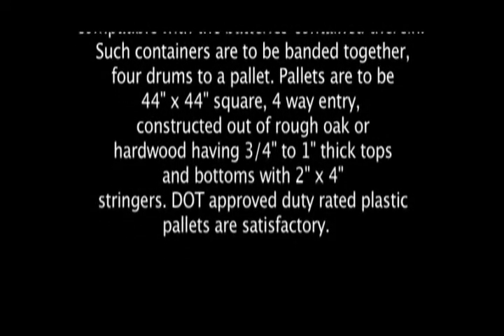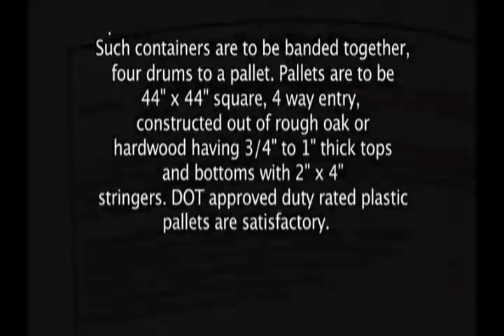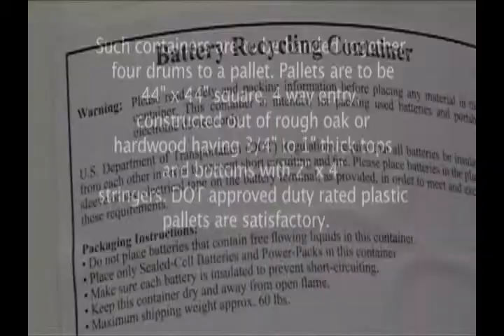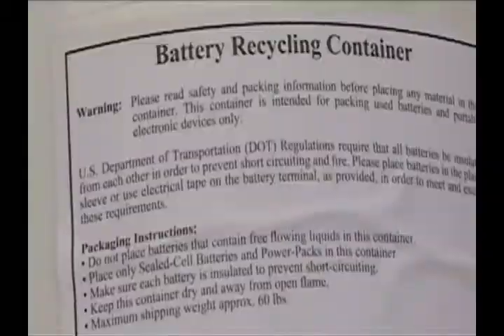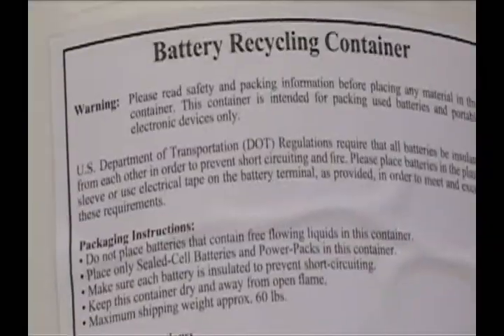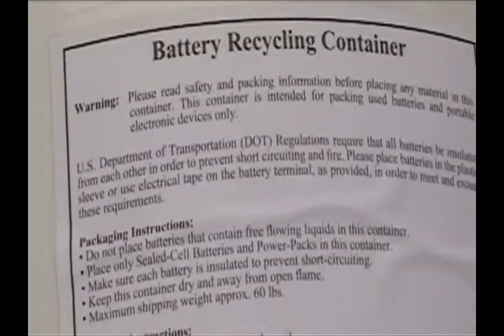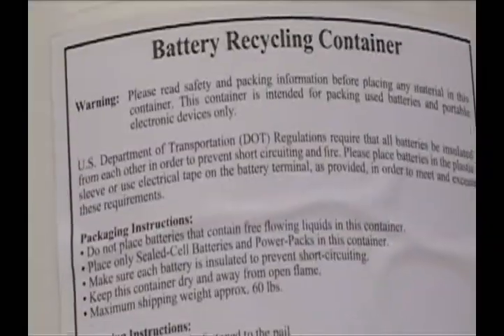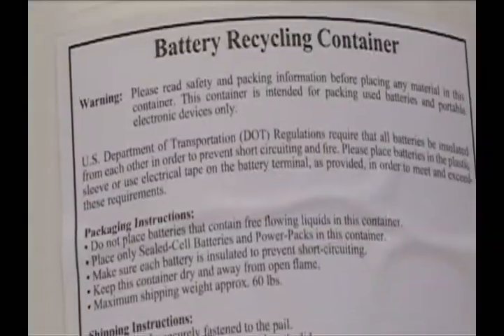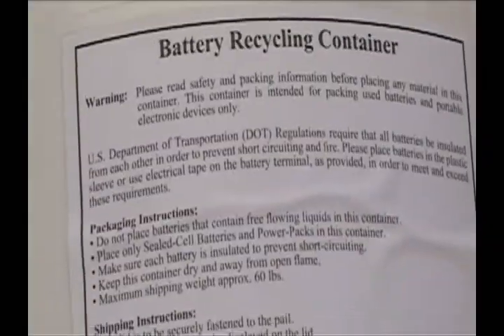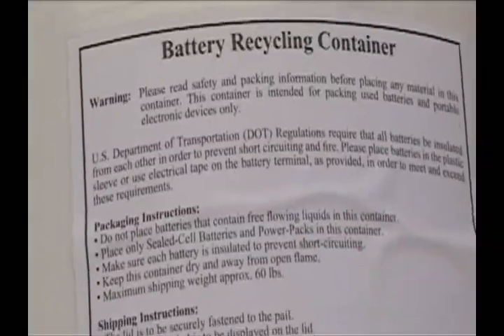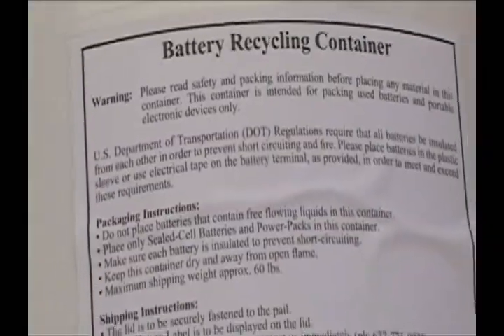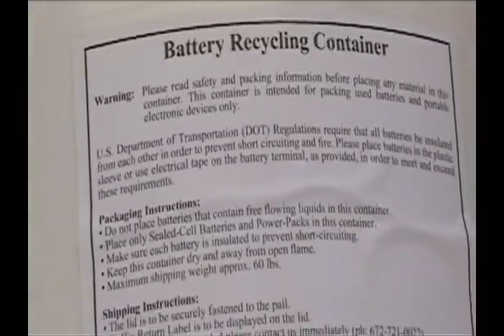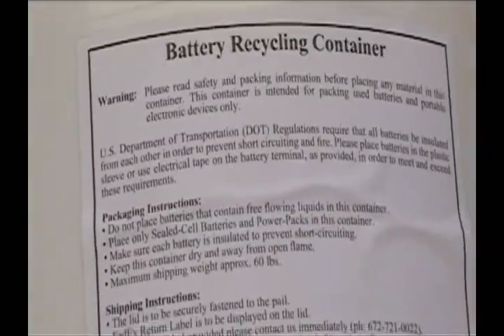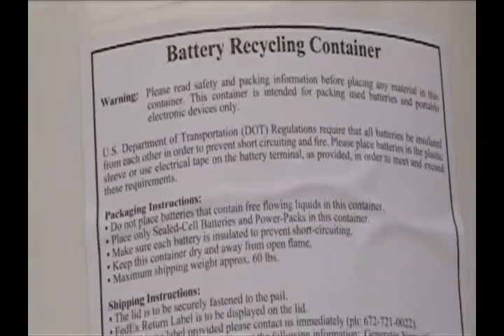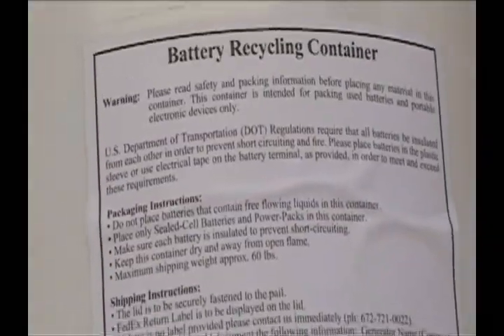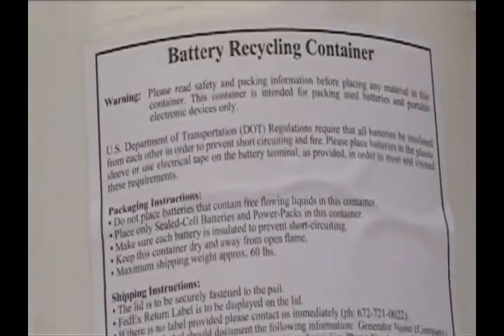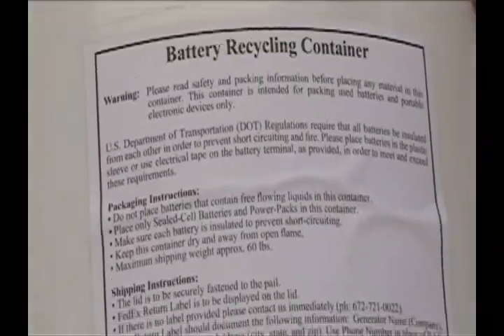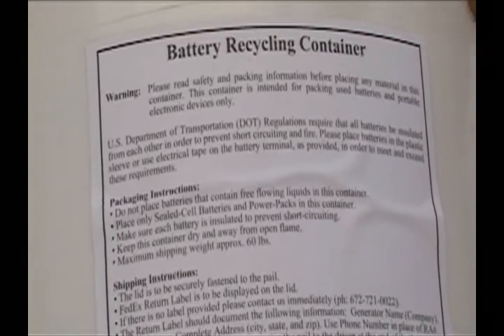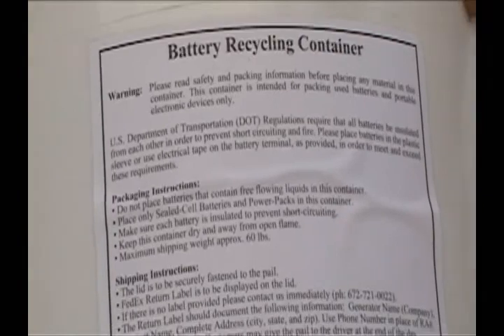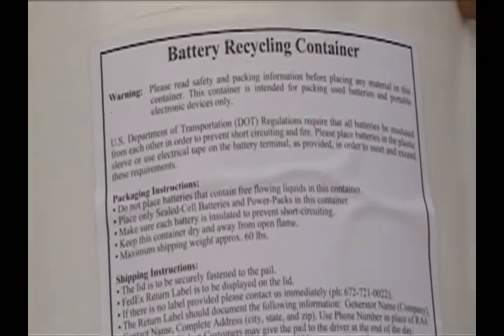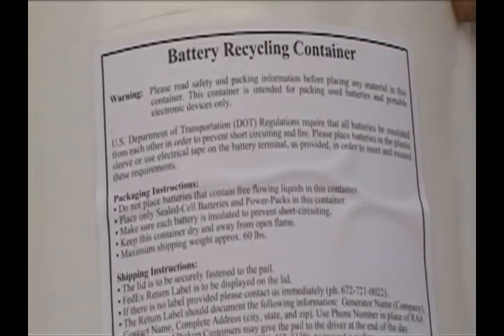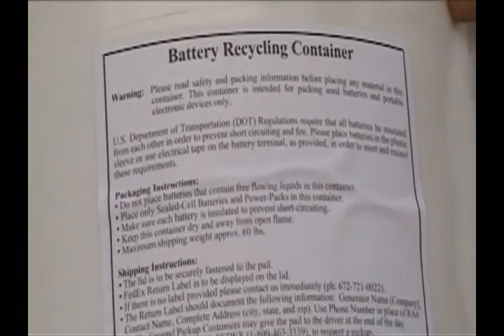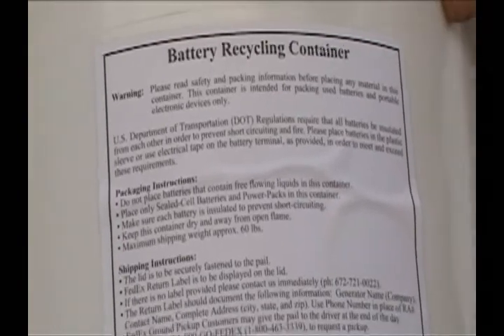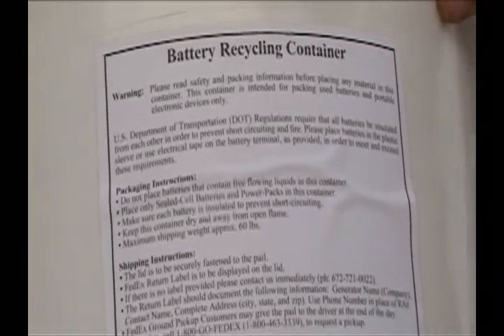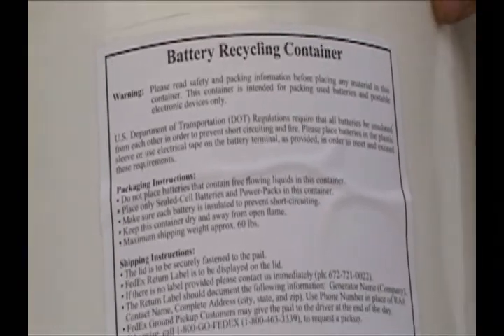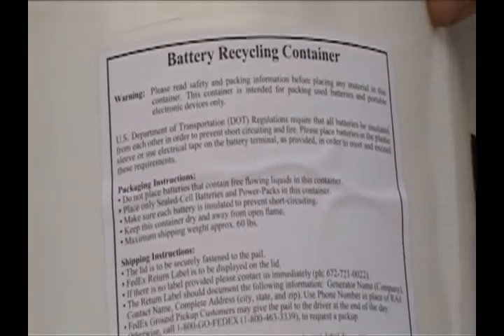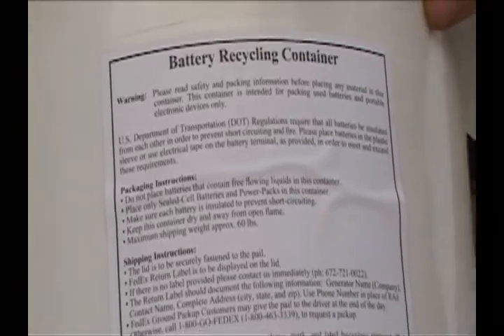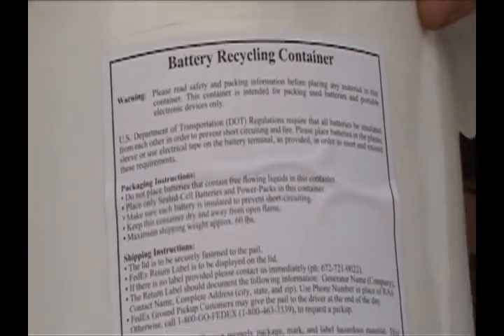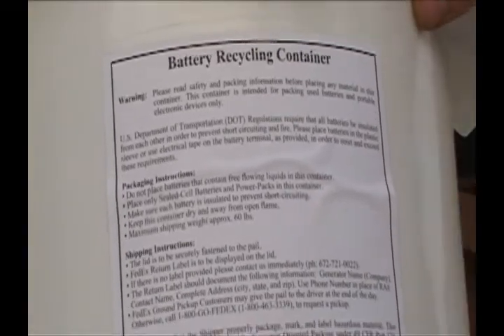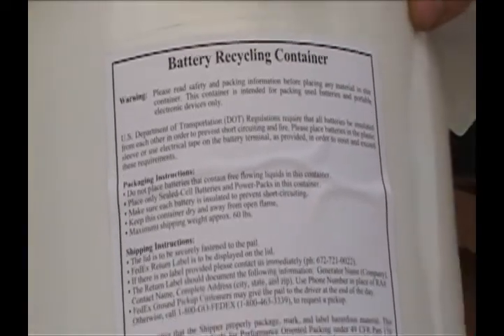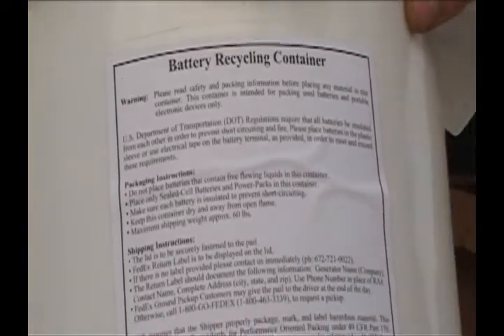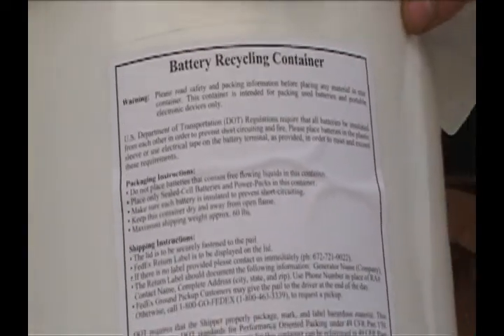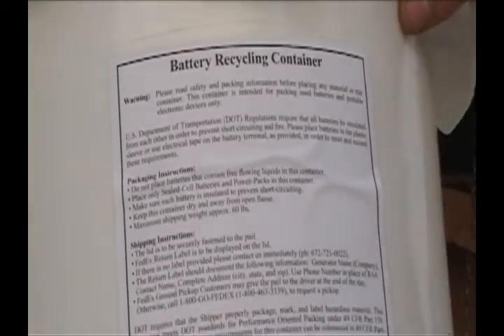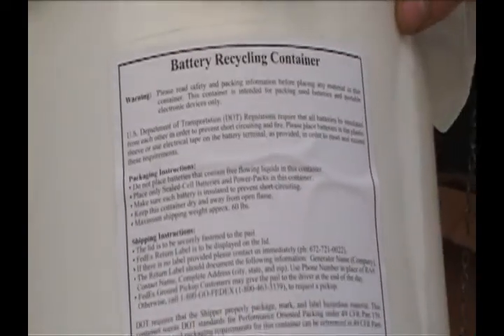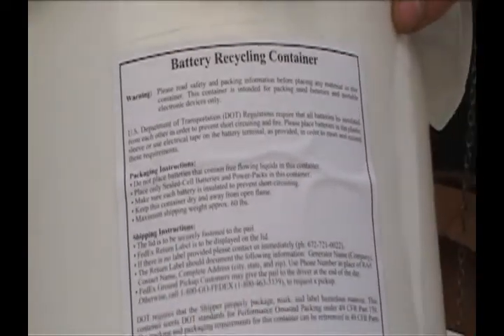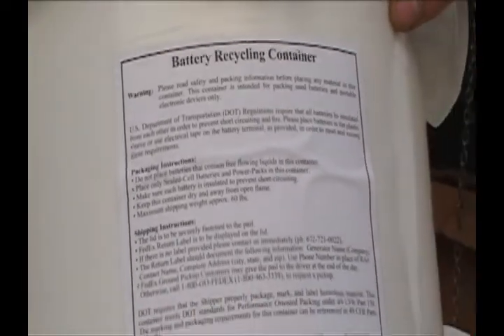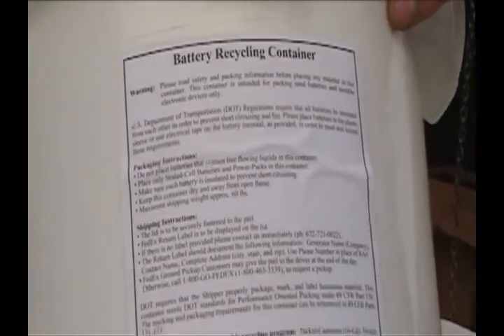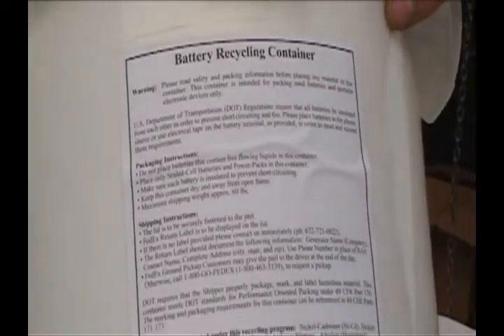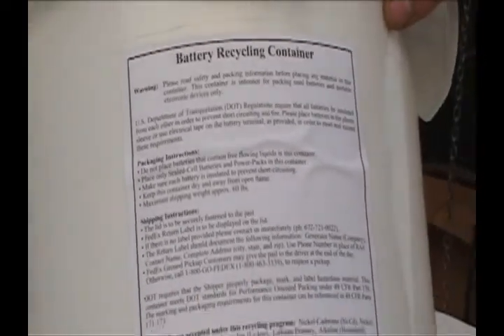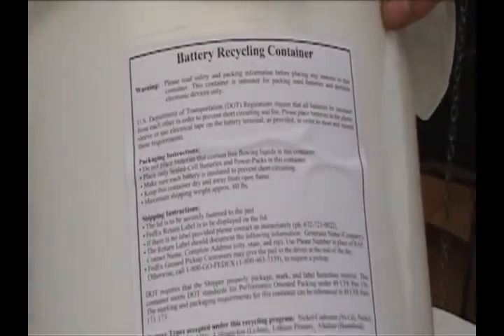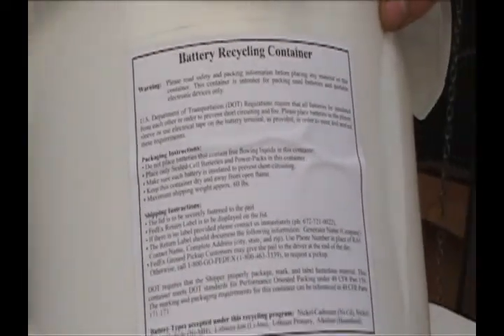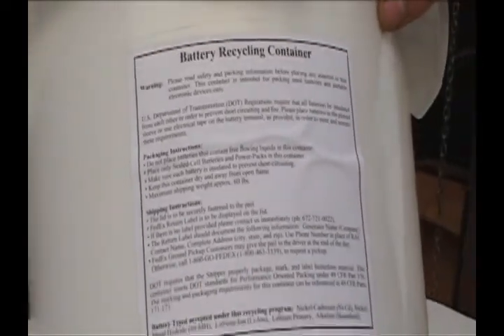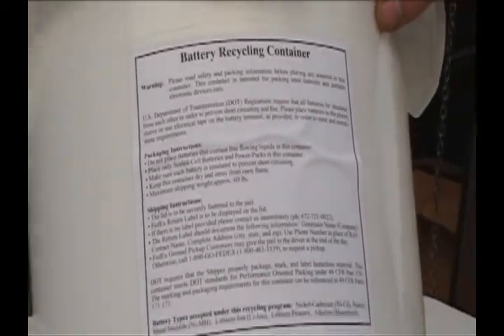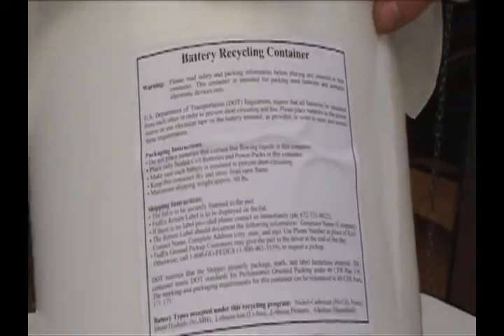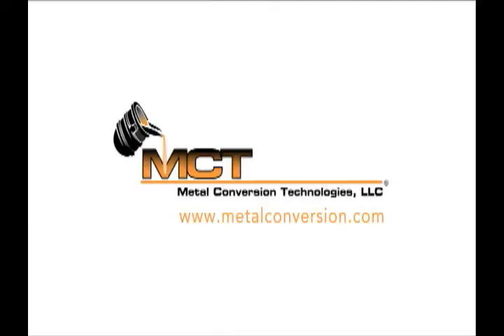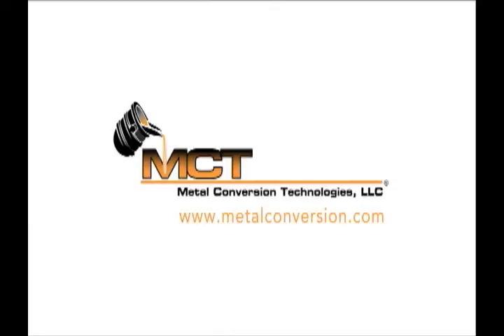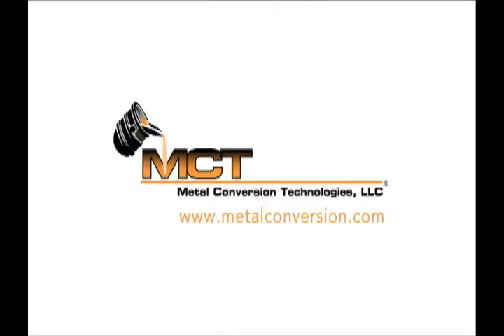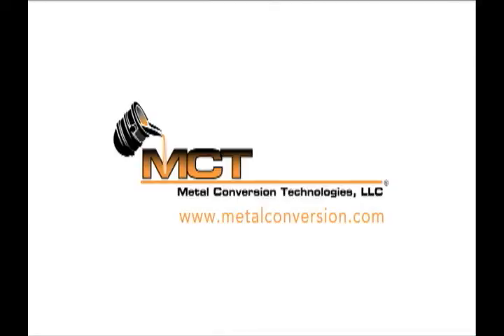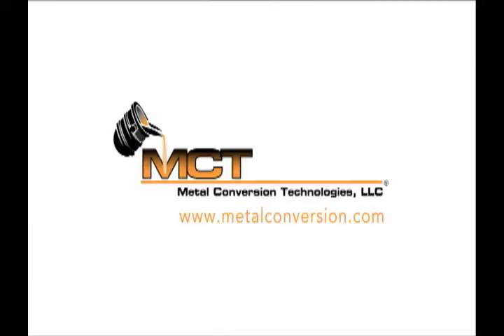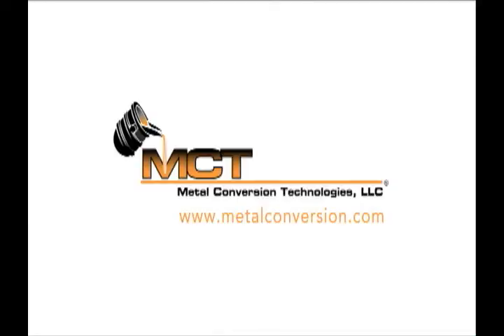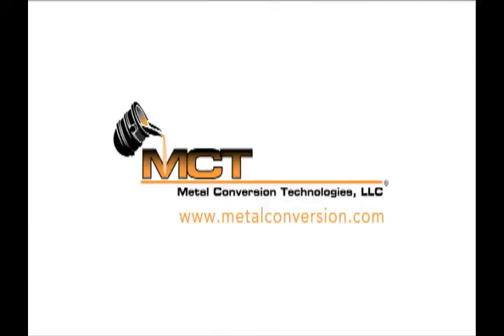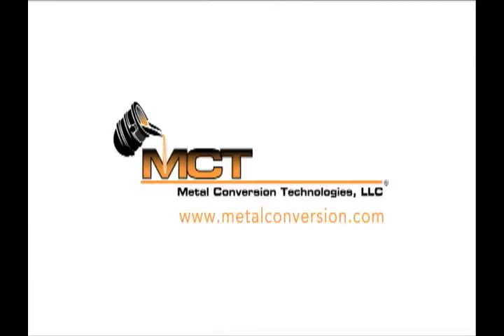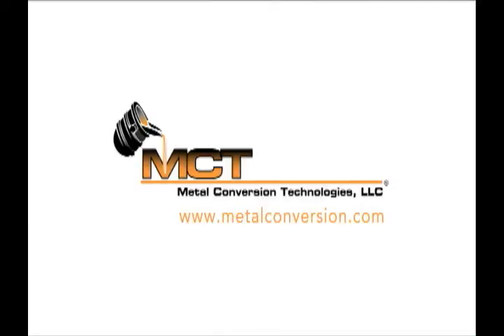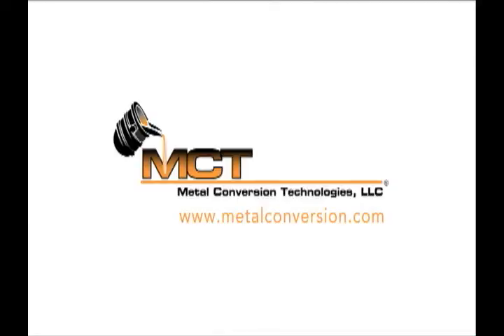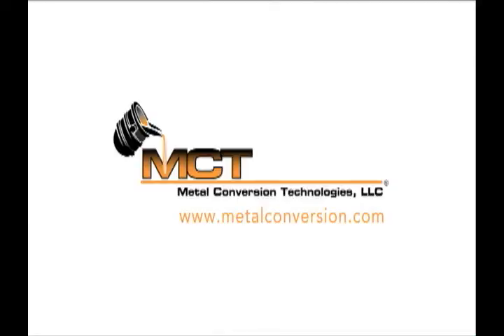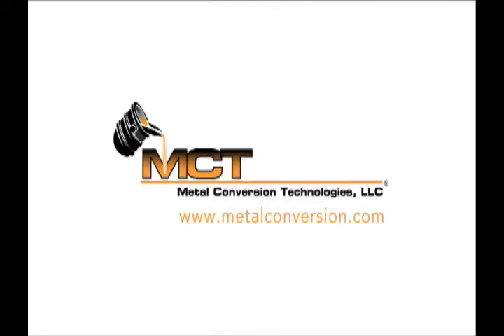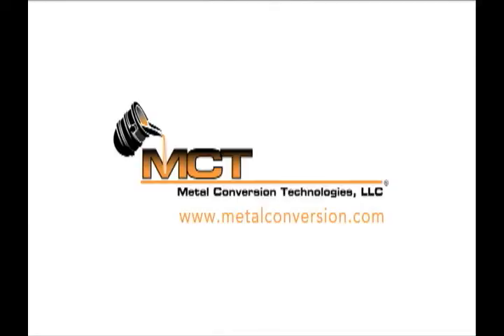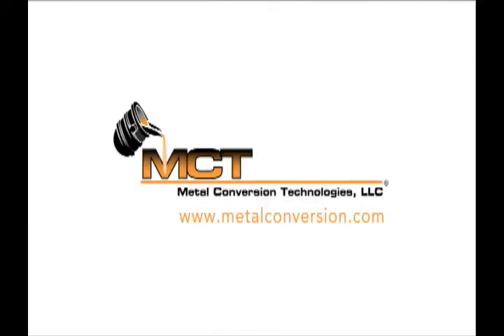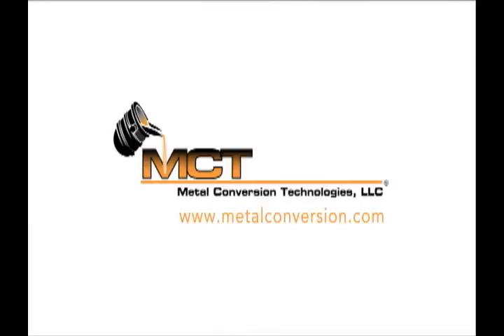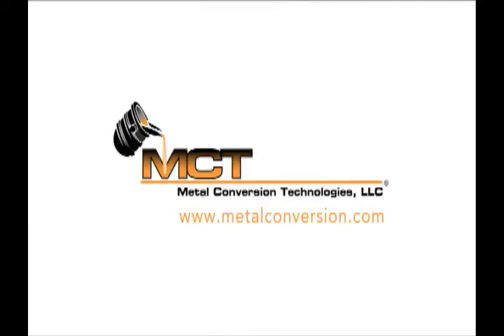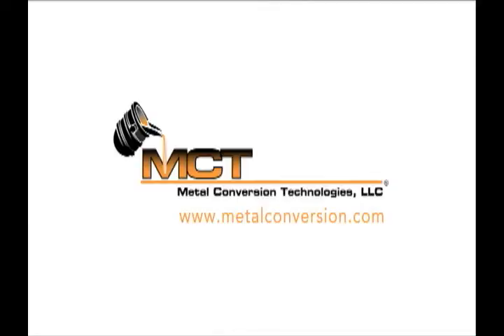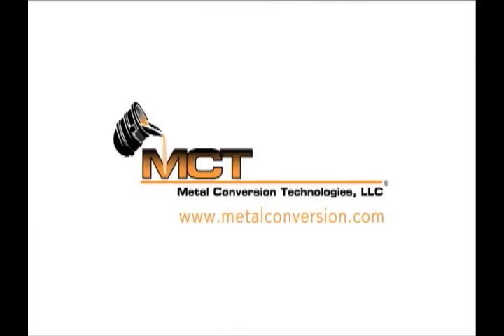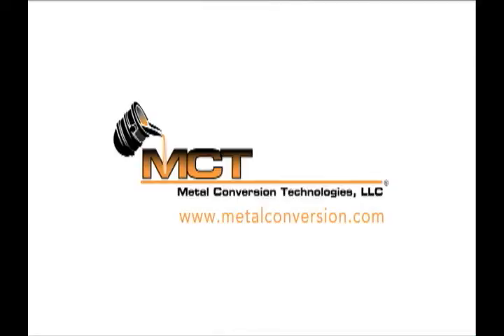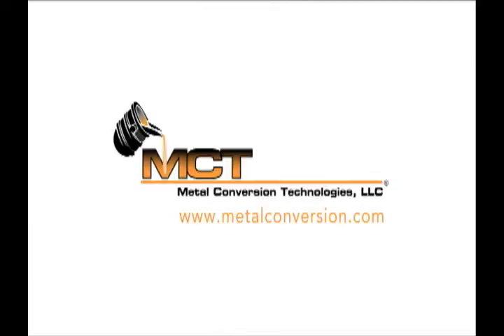Following the DOT guidelines will ensure safe, easy battery recycling. Thanks for watching.